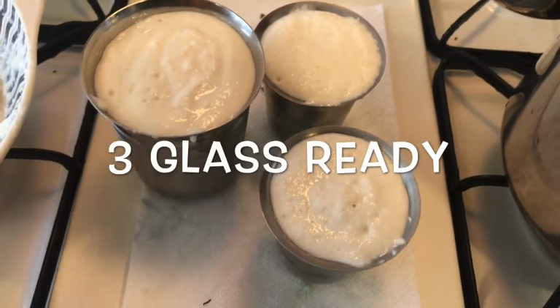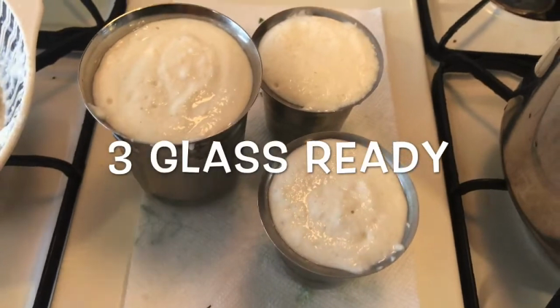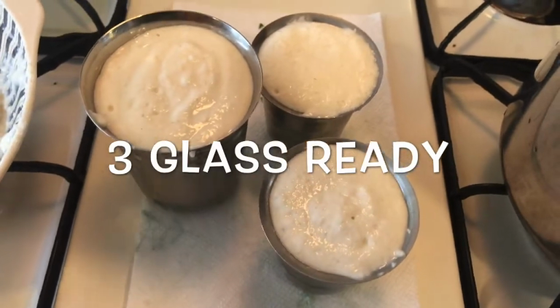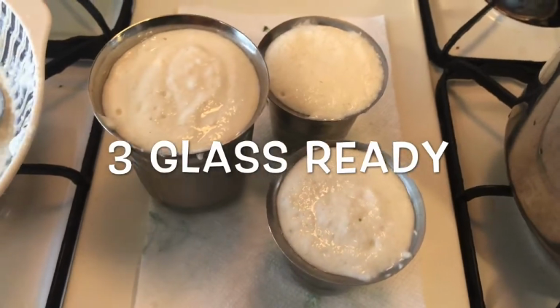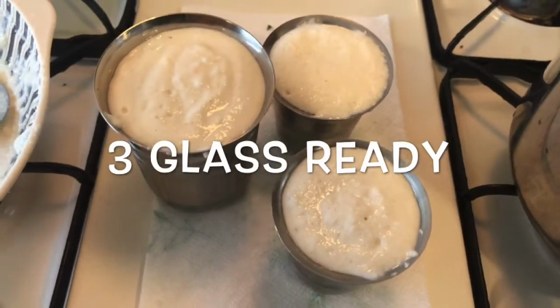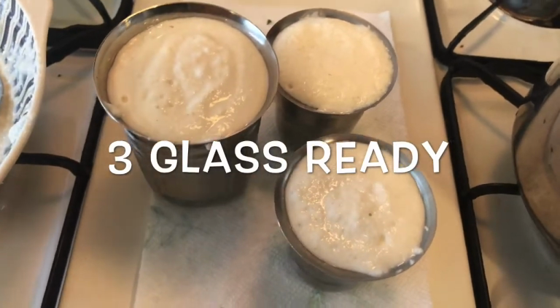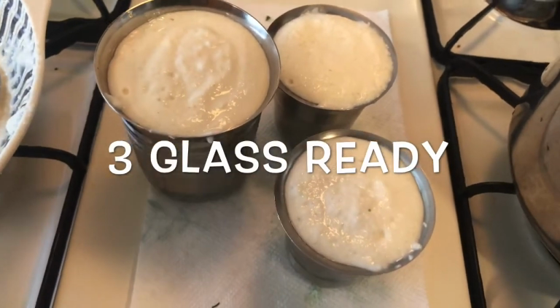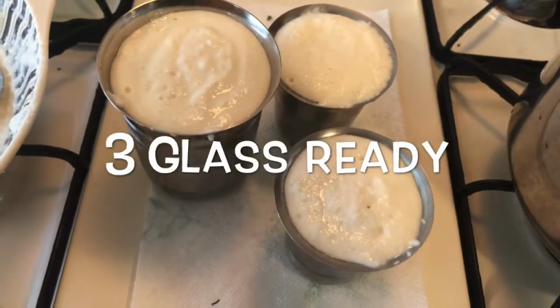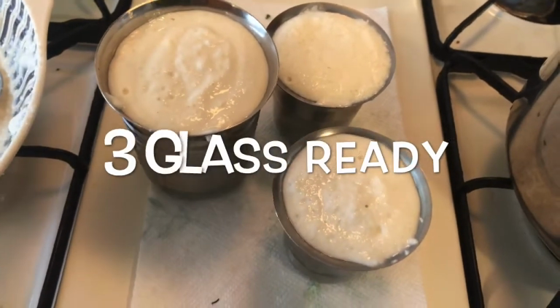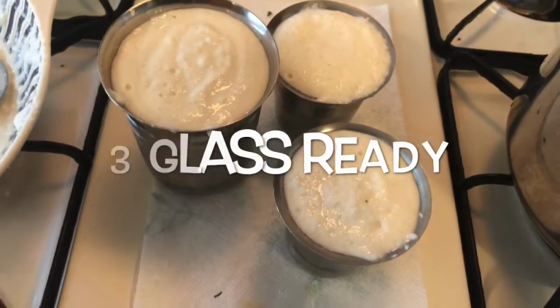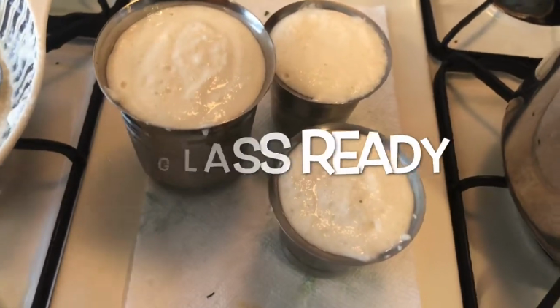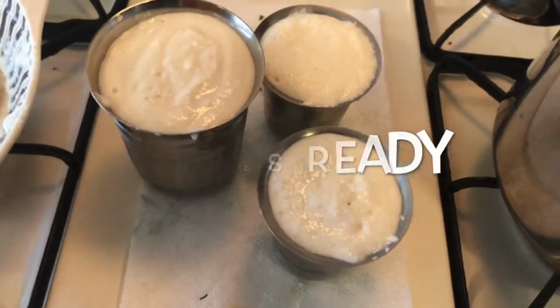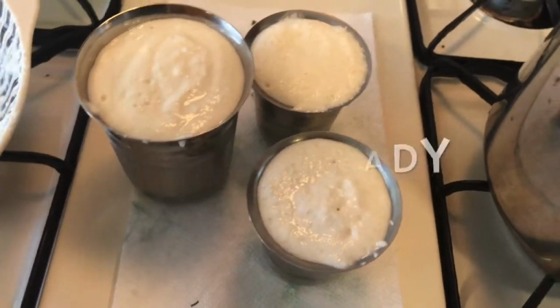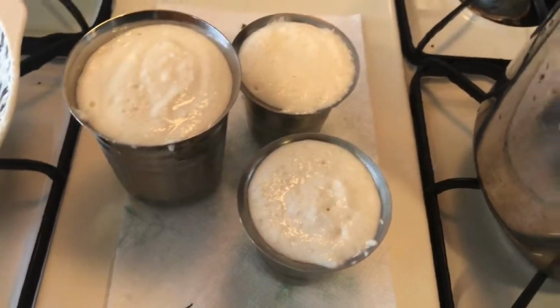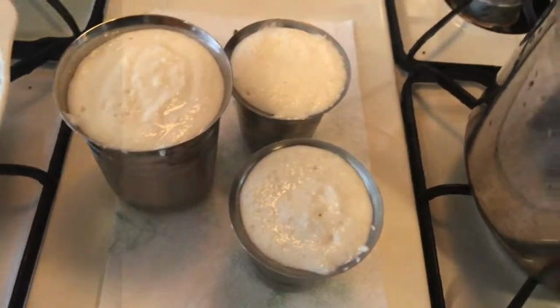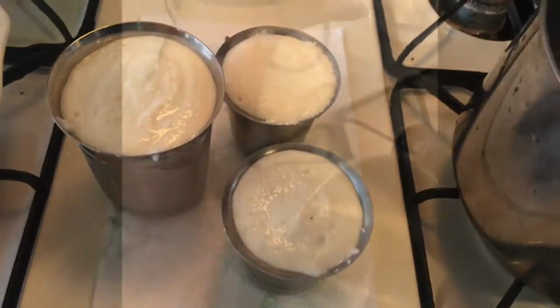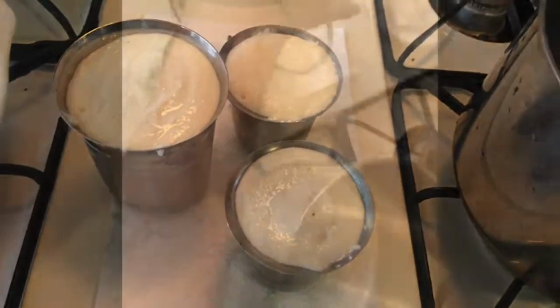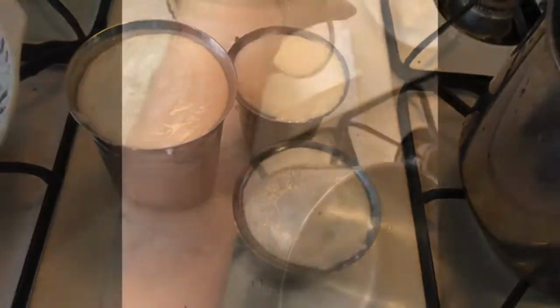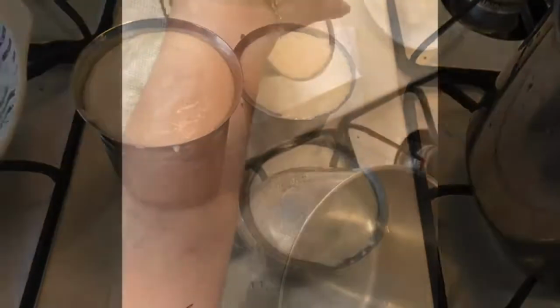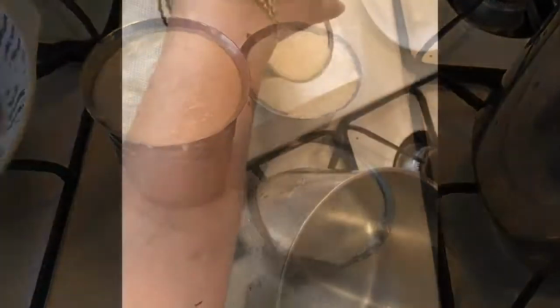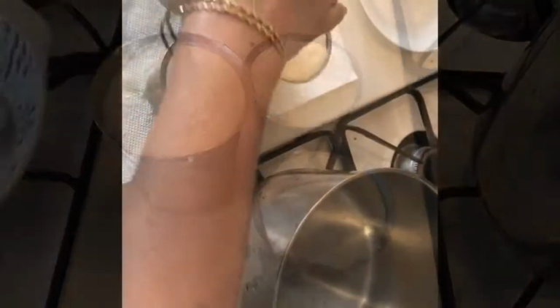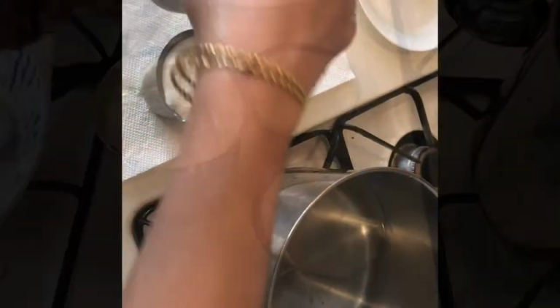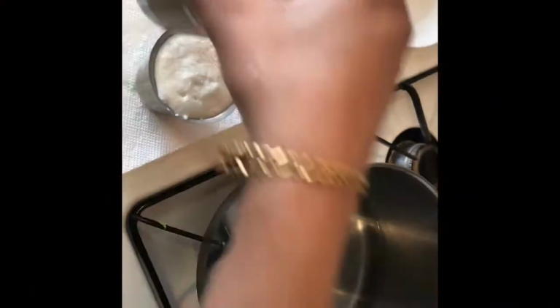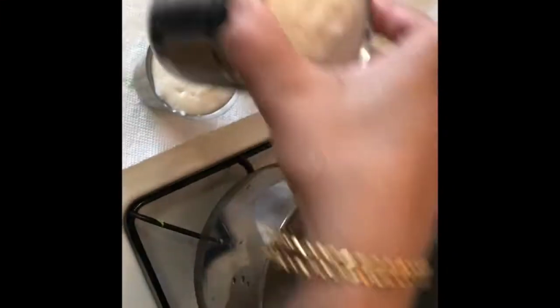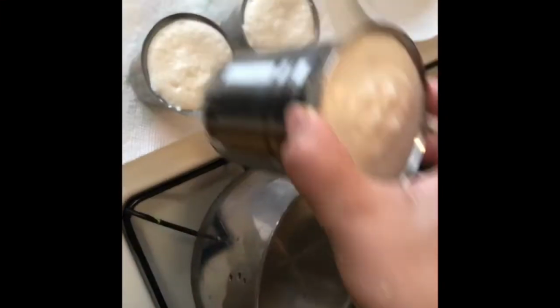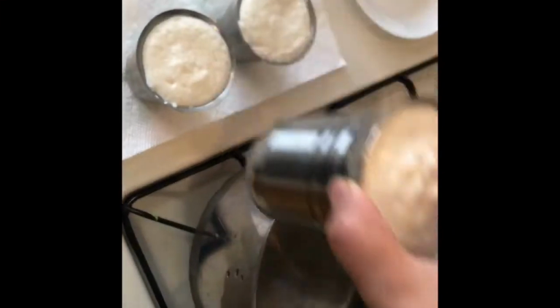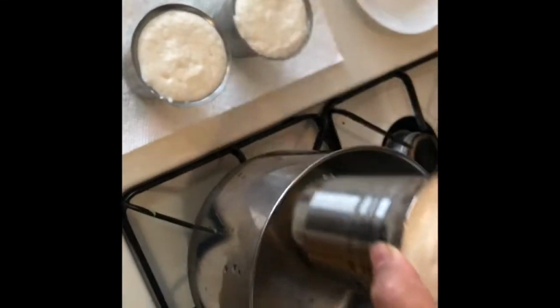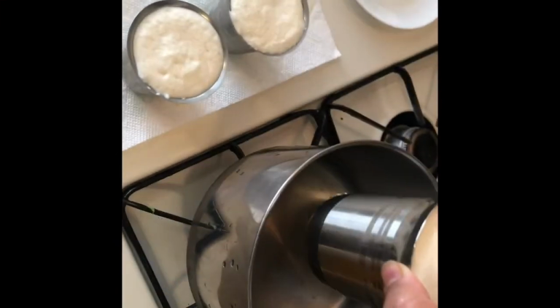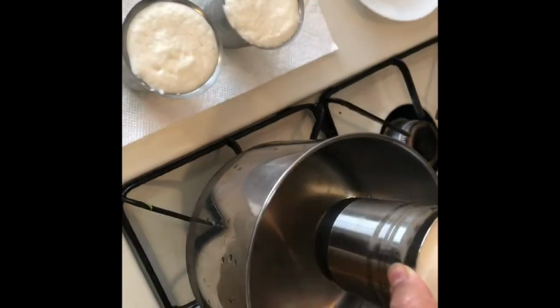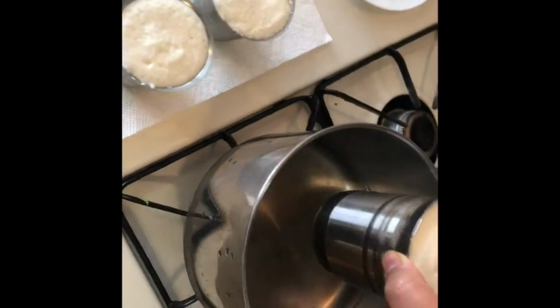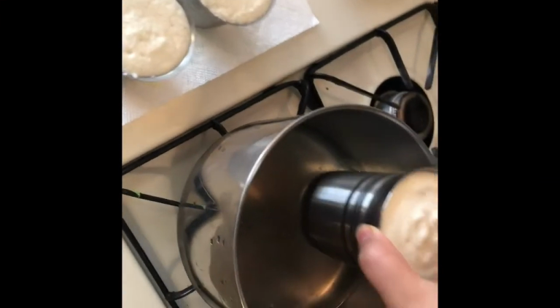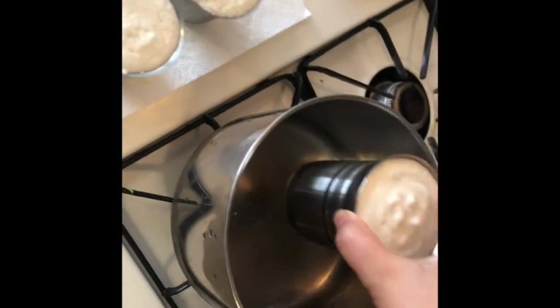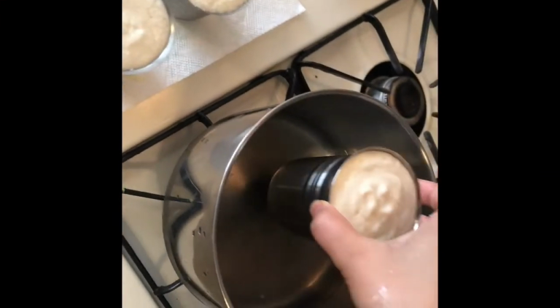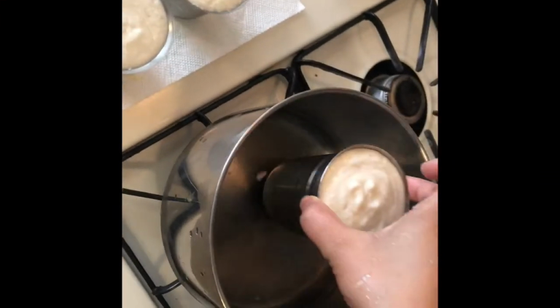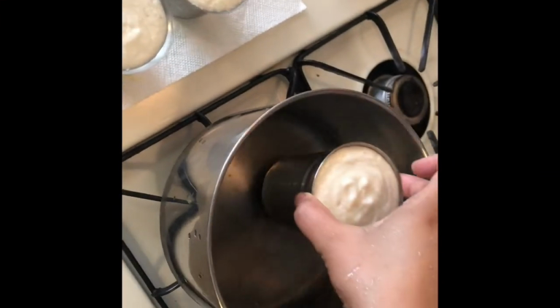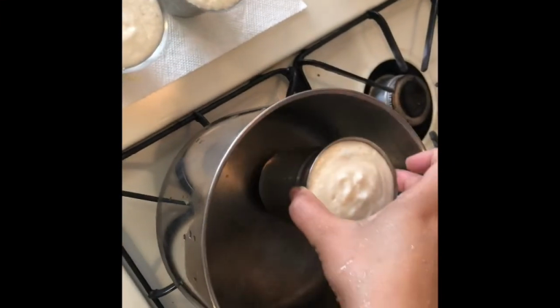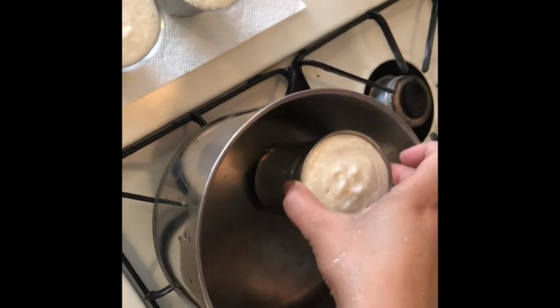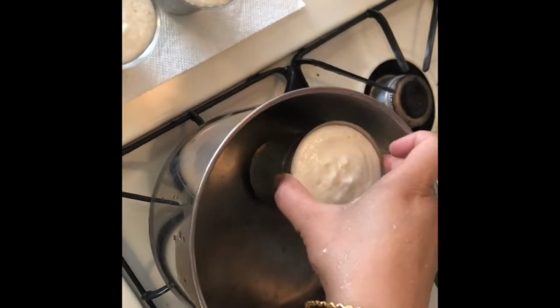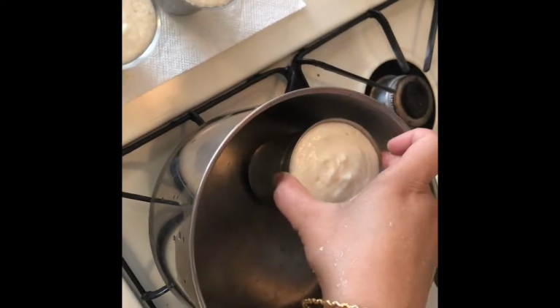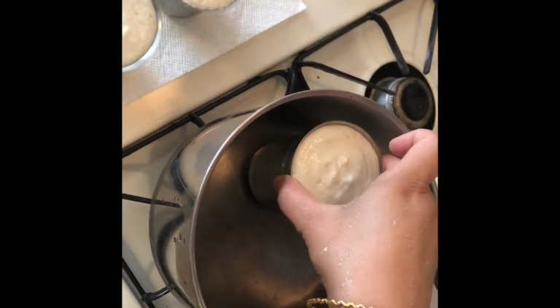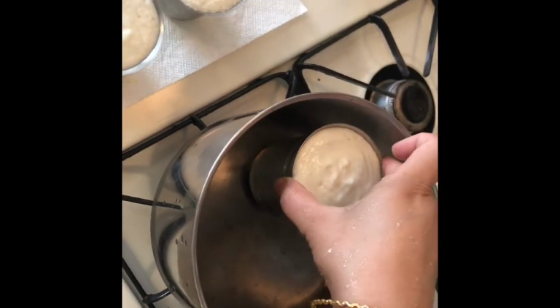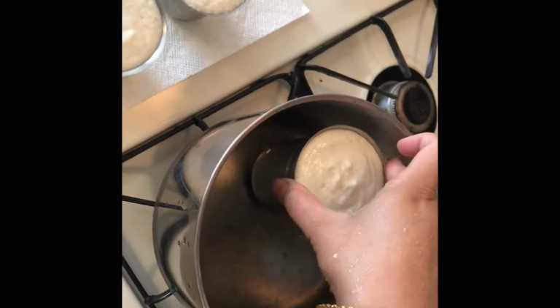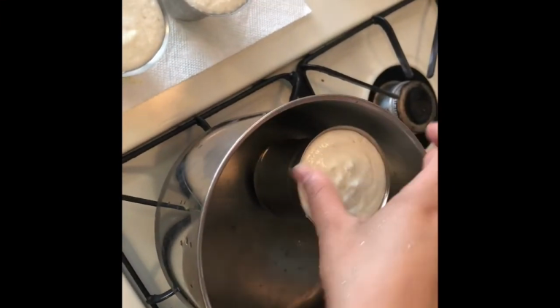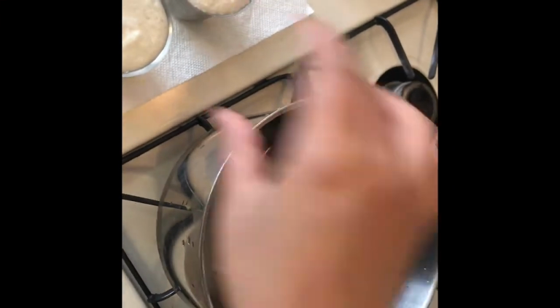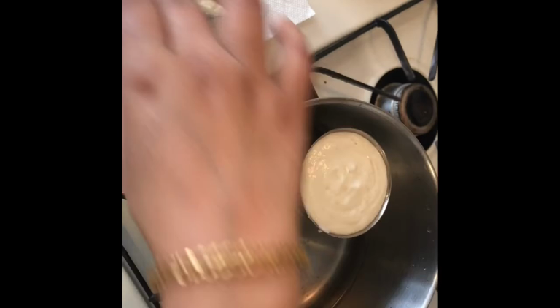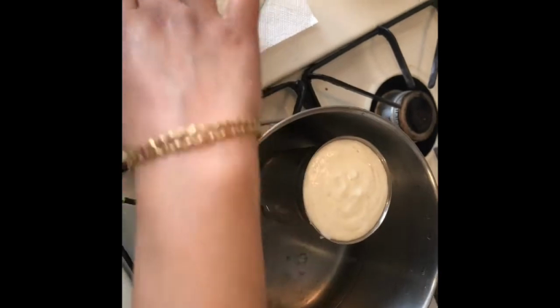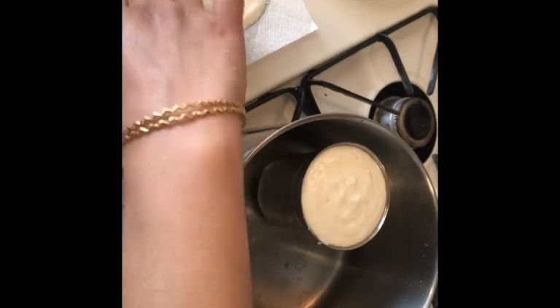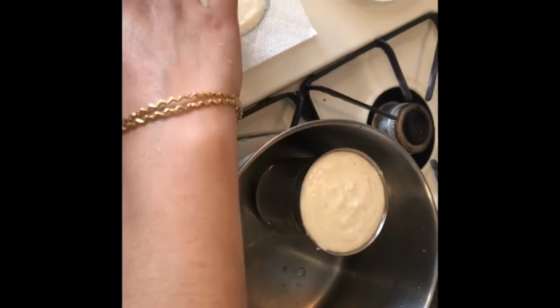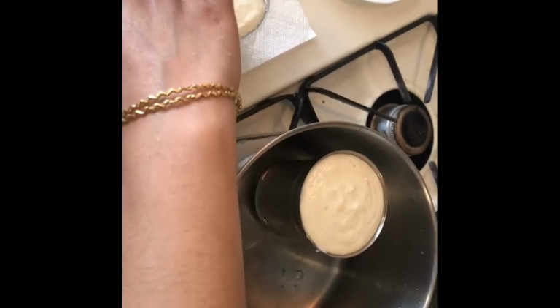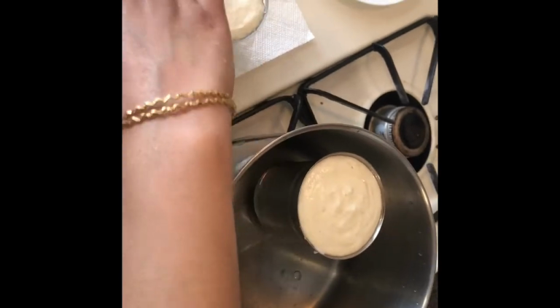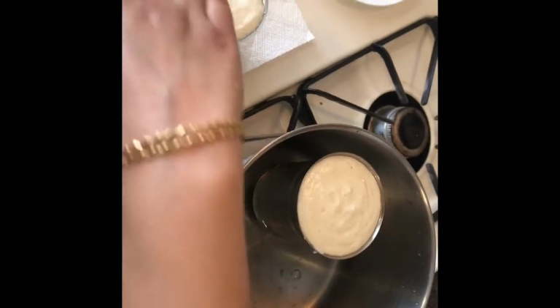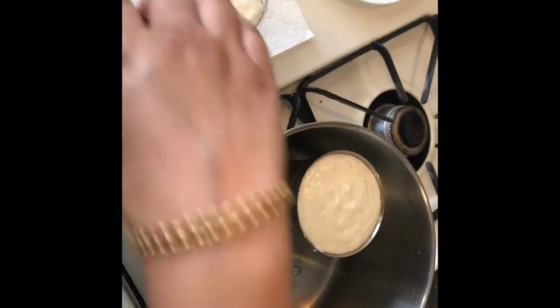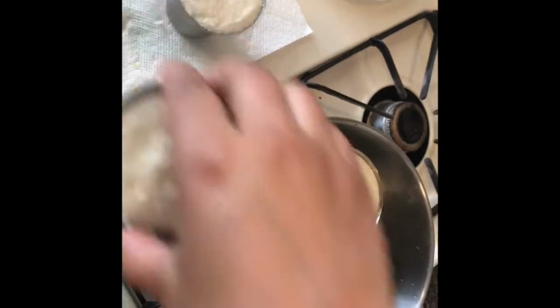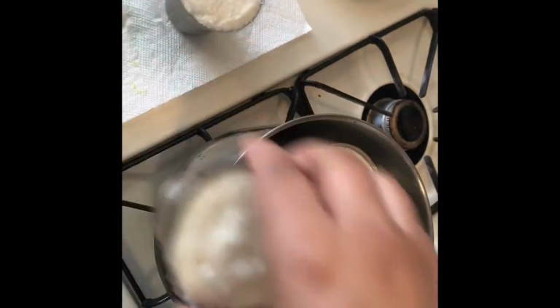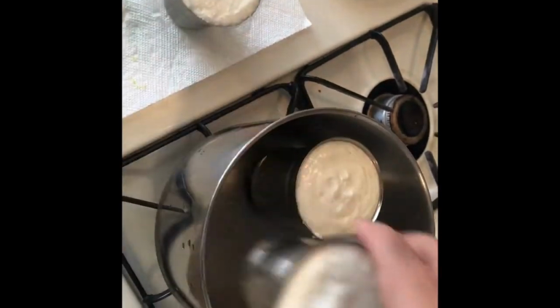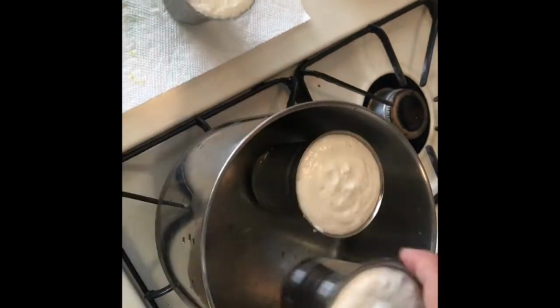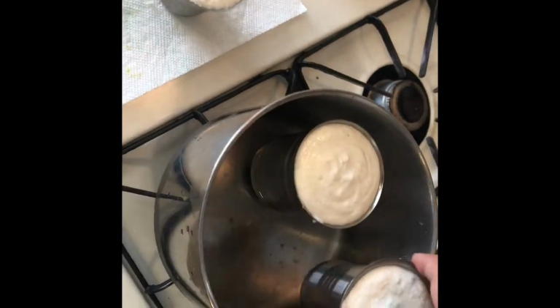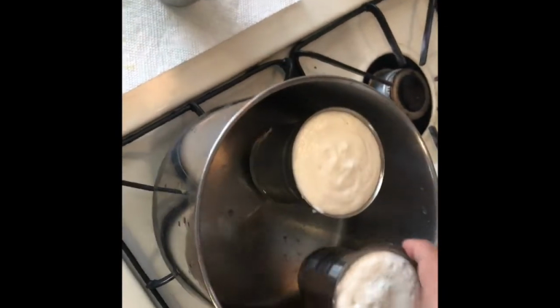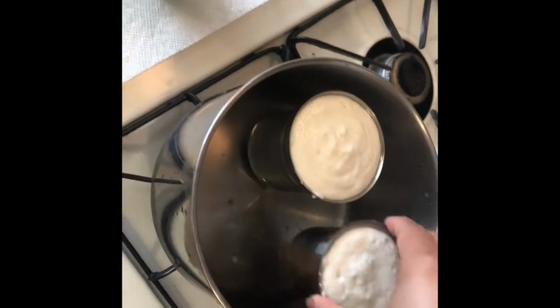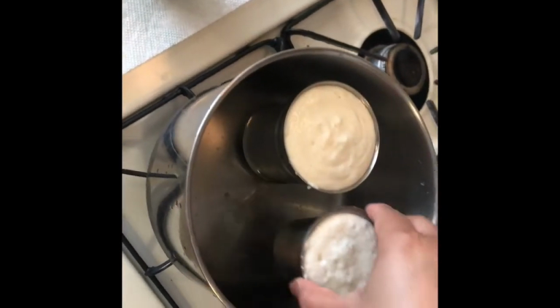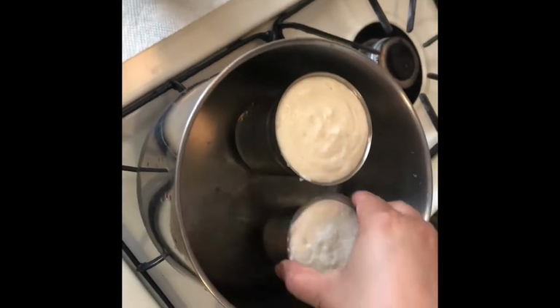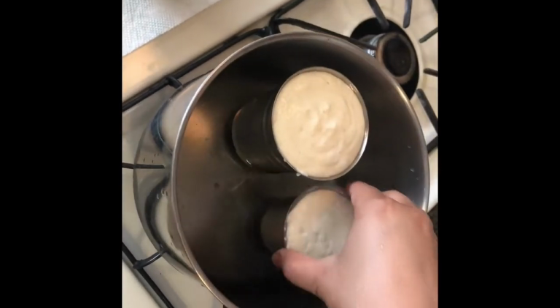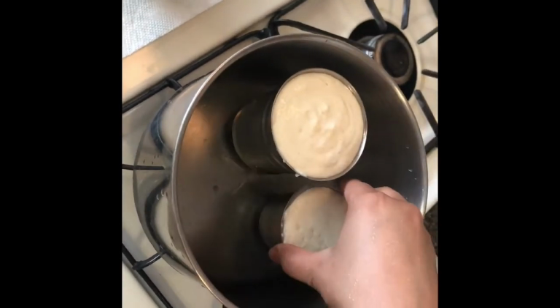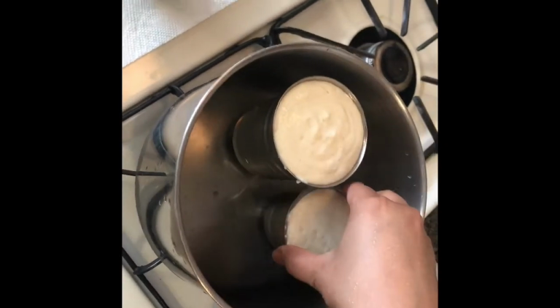My 3 glasses are ready. Now I will put them in the steam. I left them in the water for 2–3 minutes.